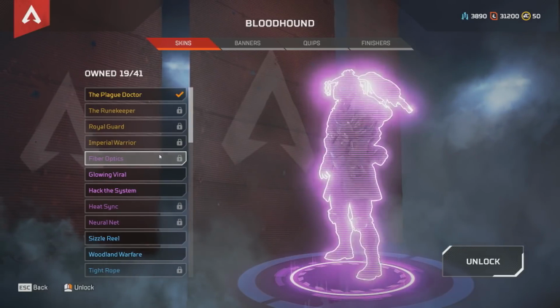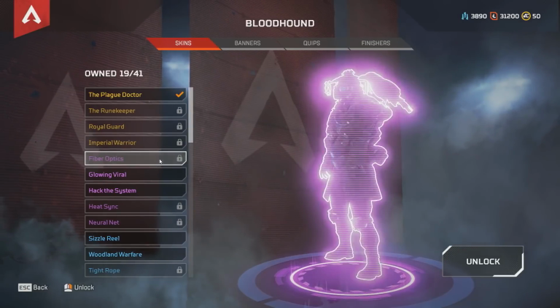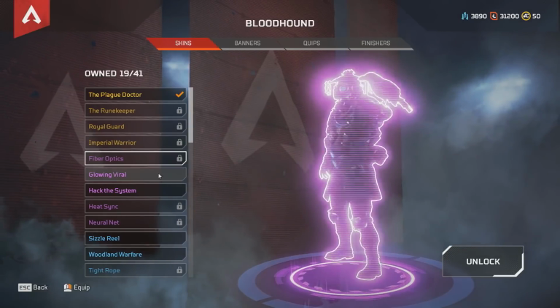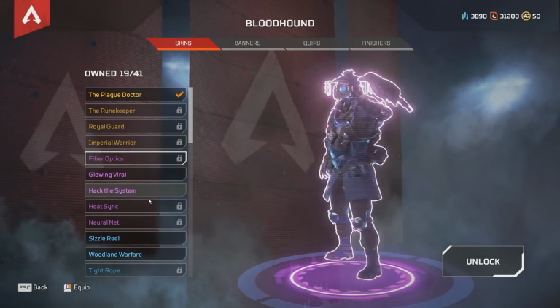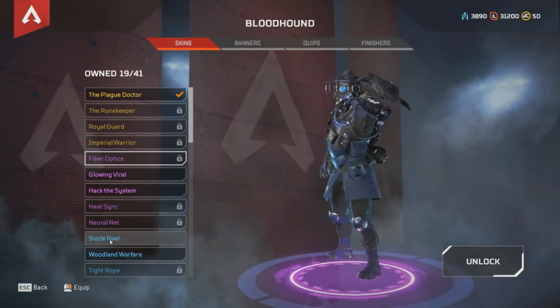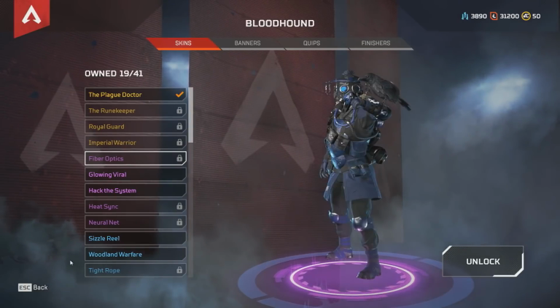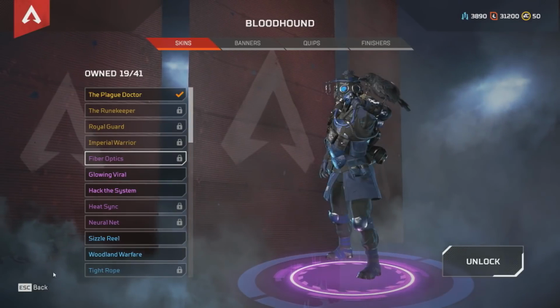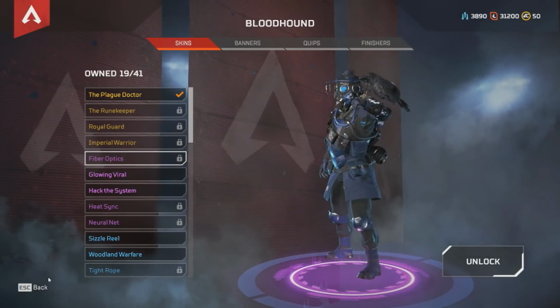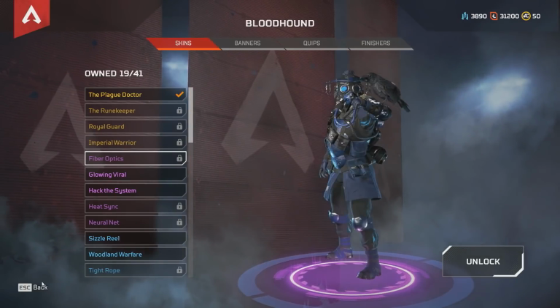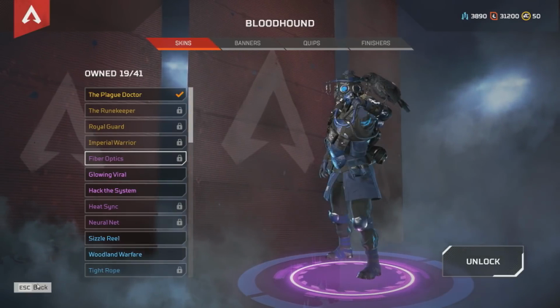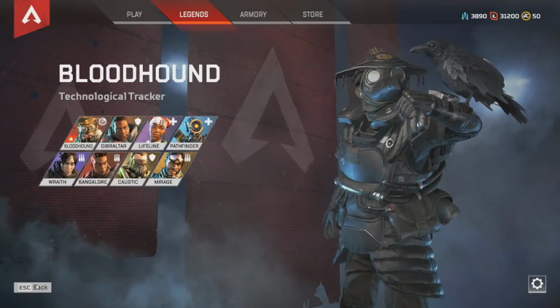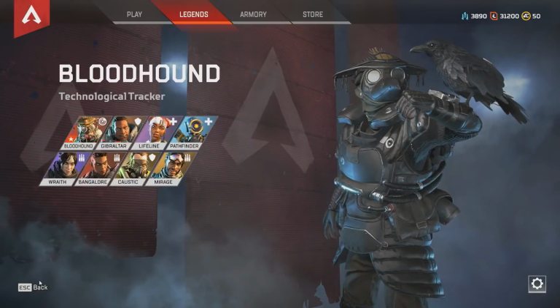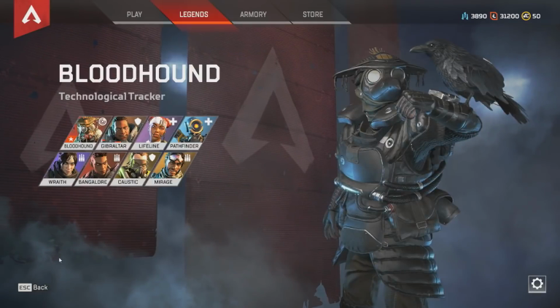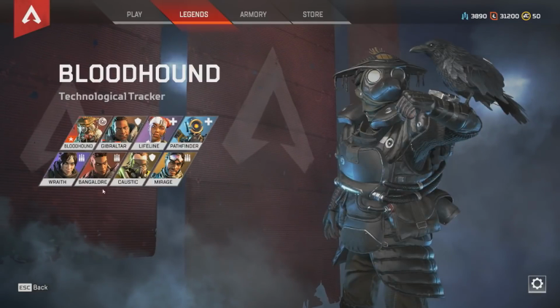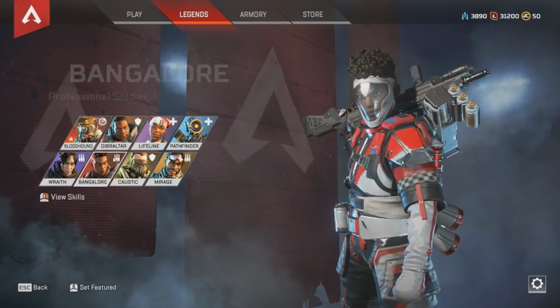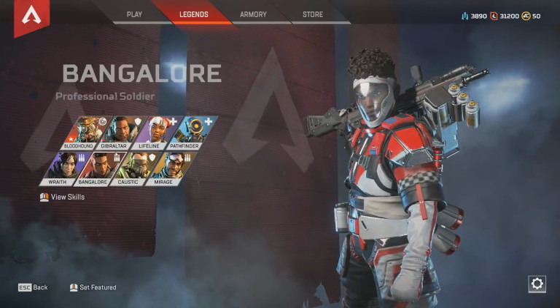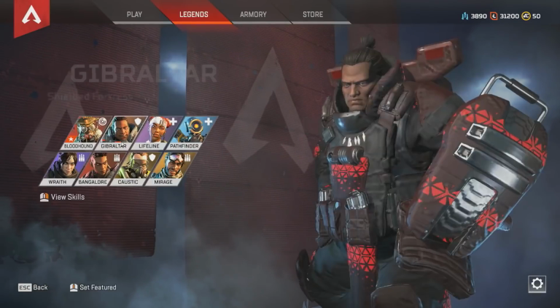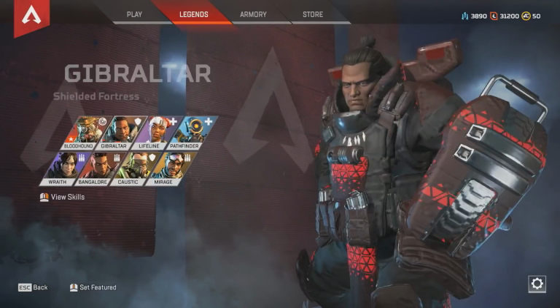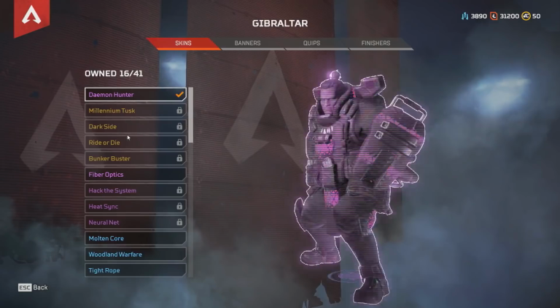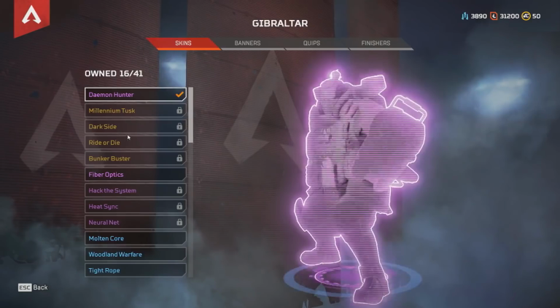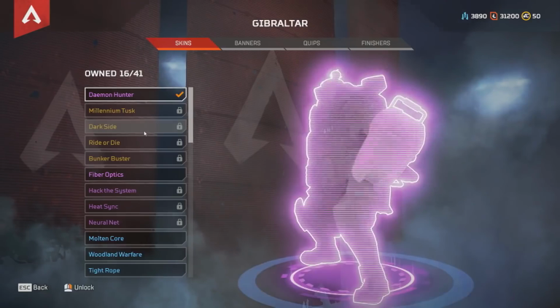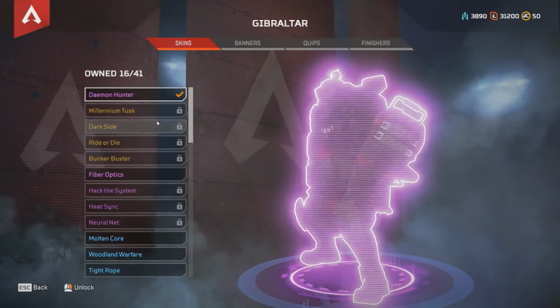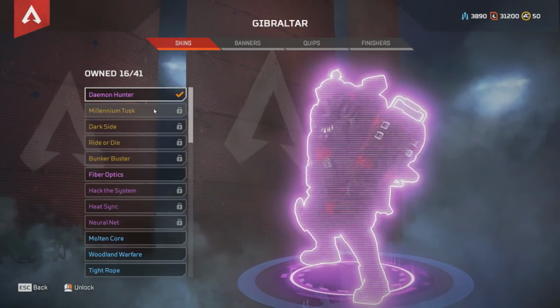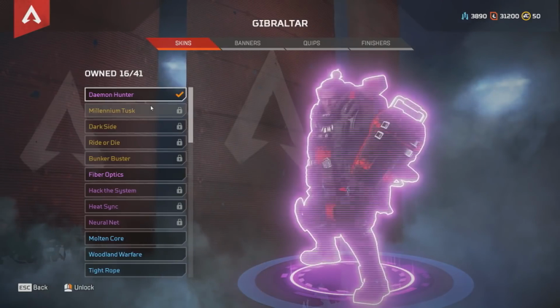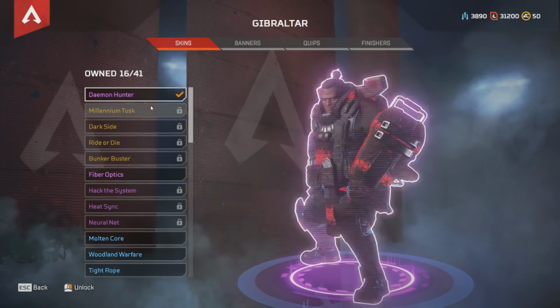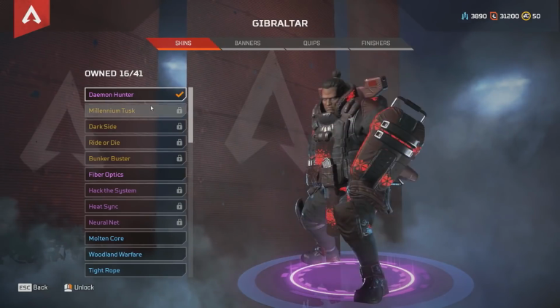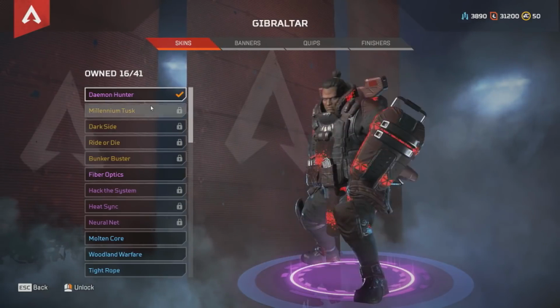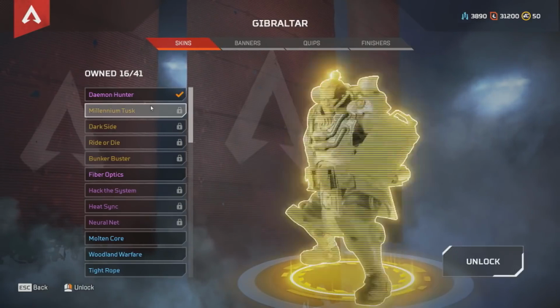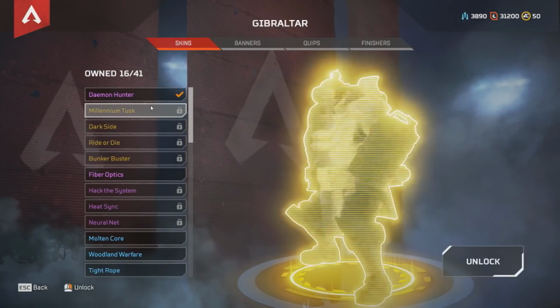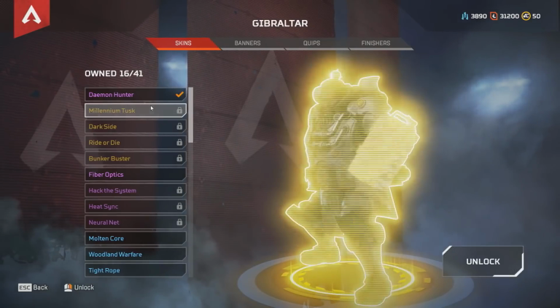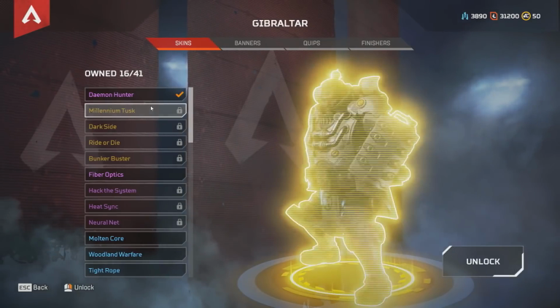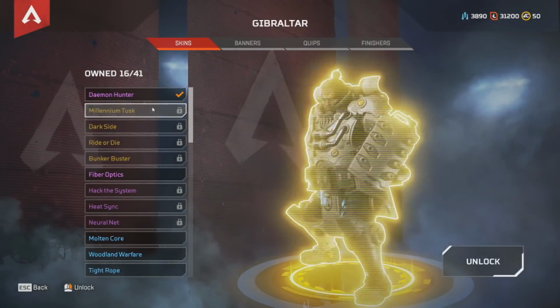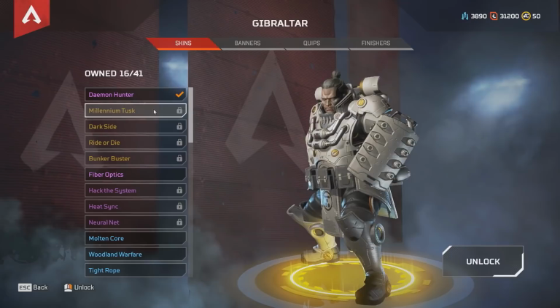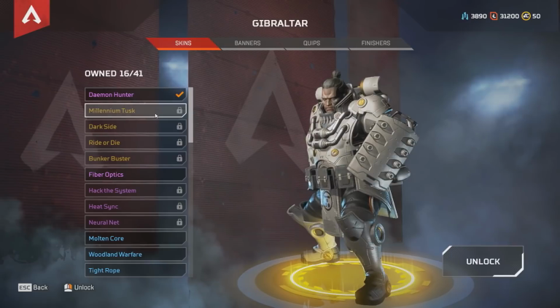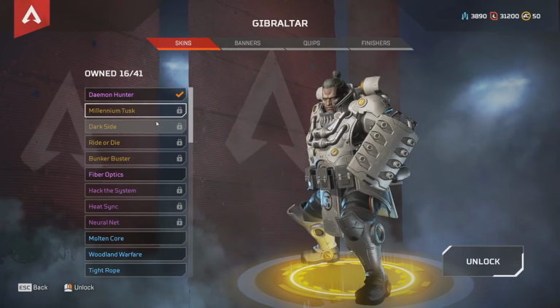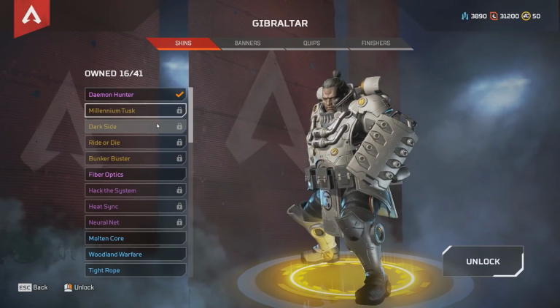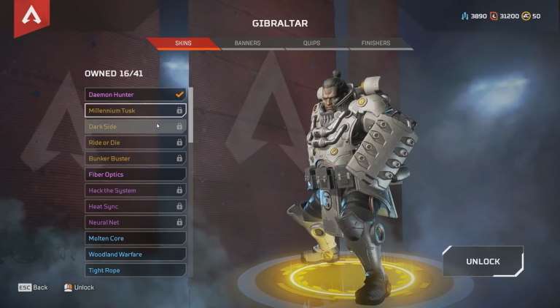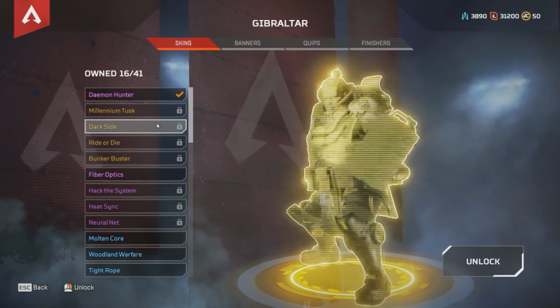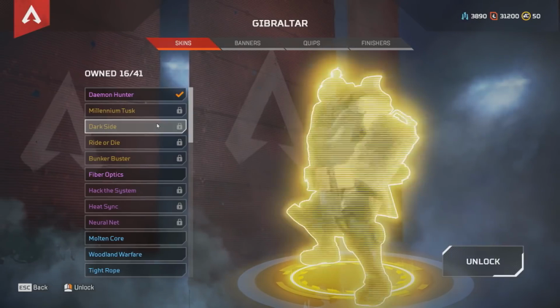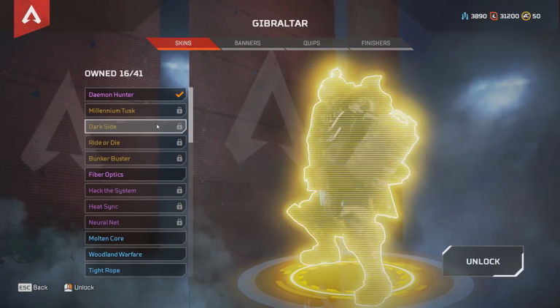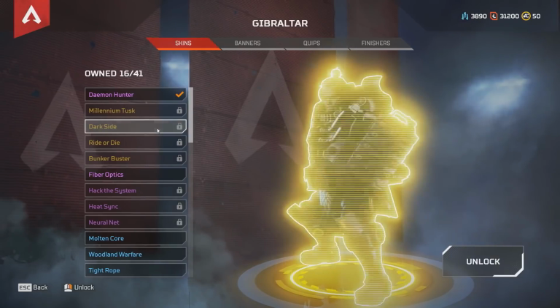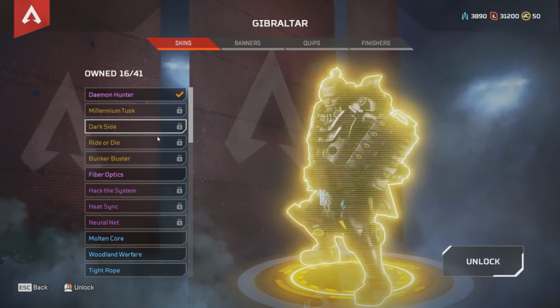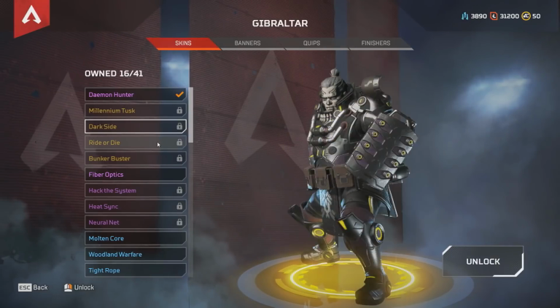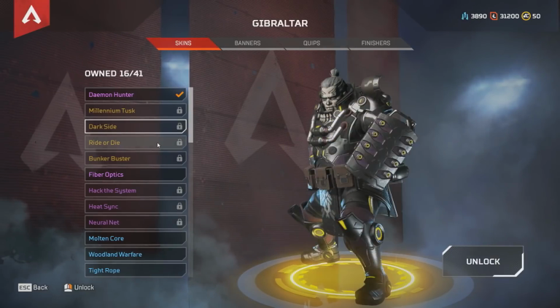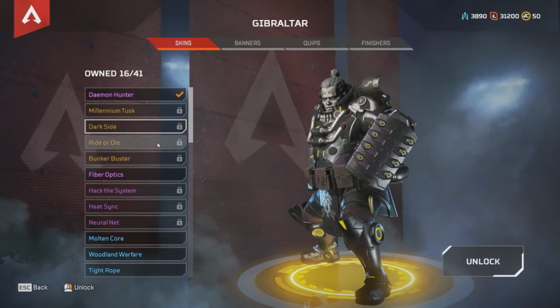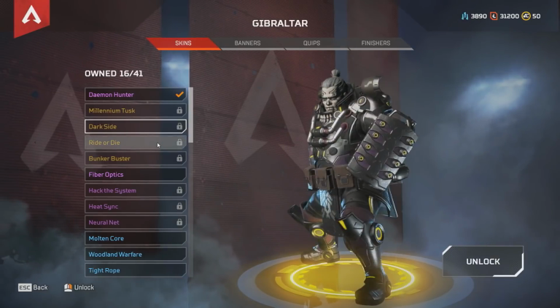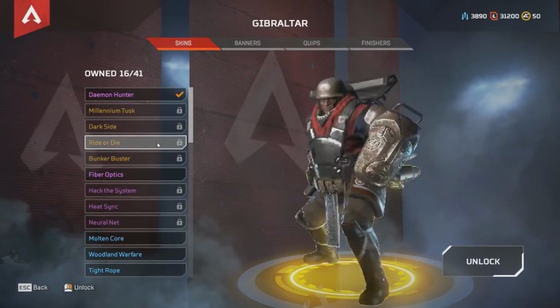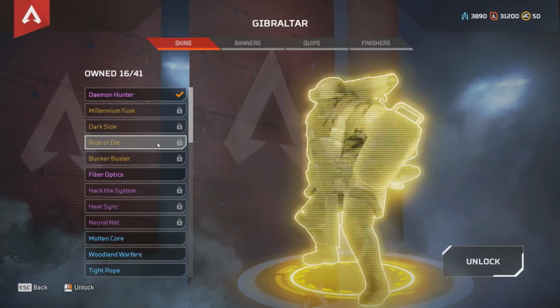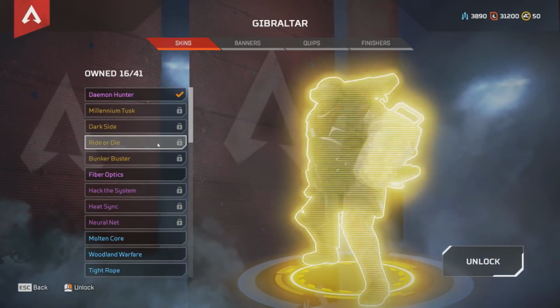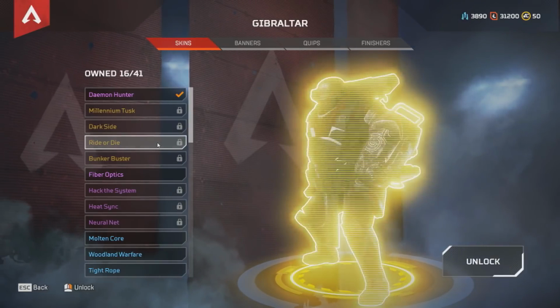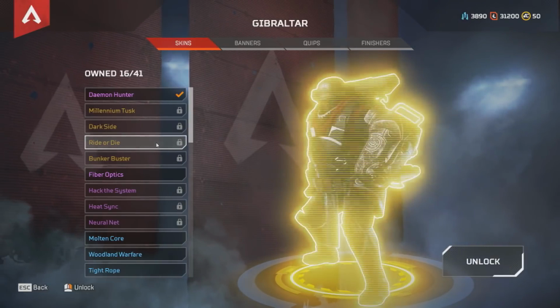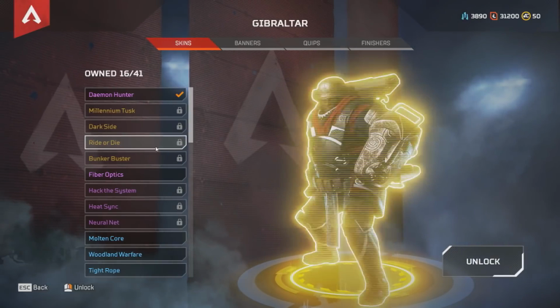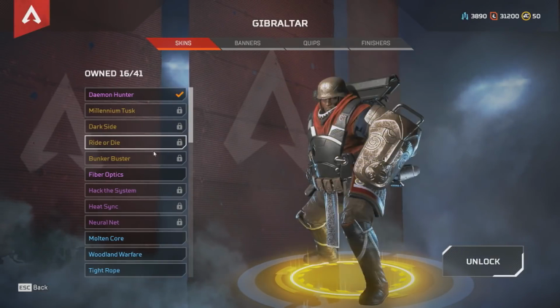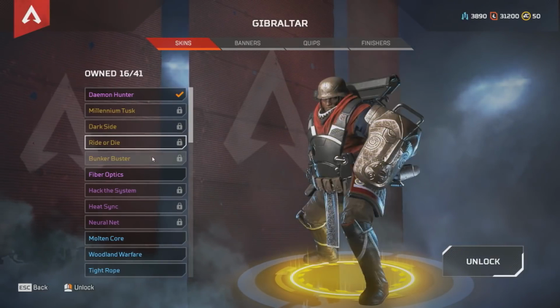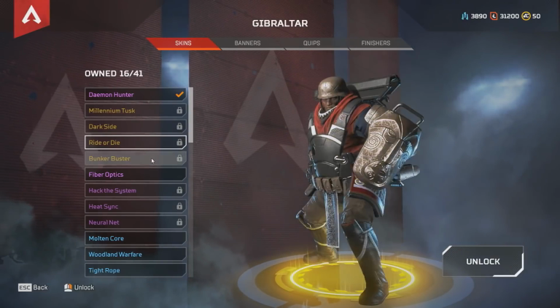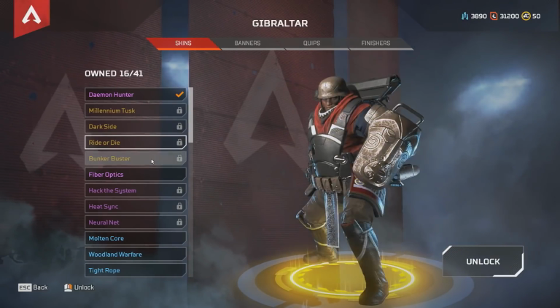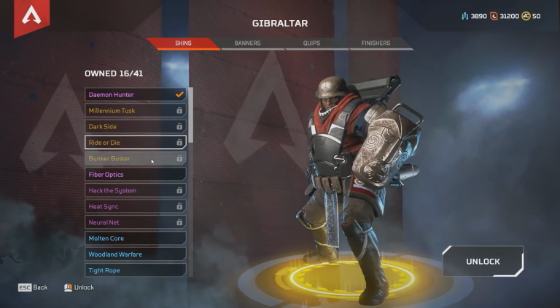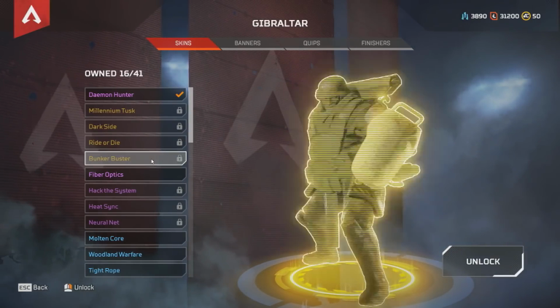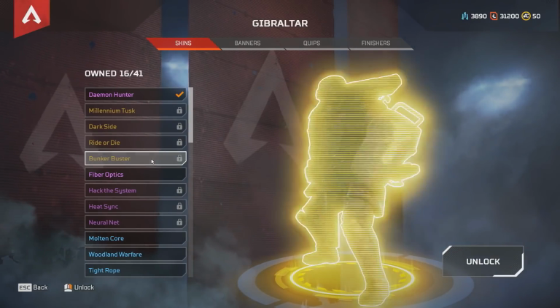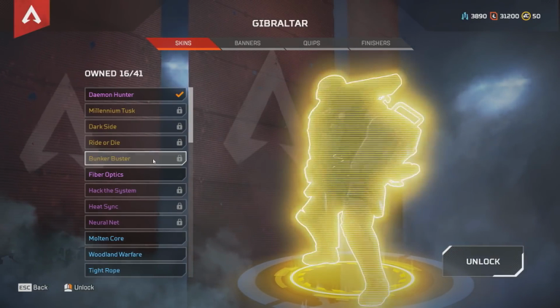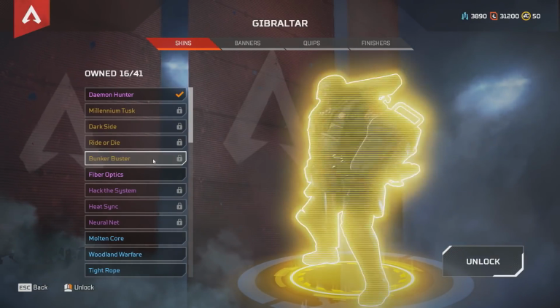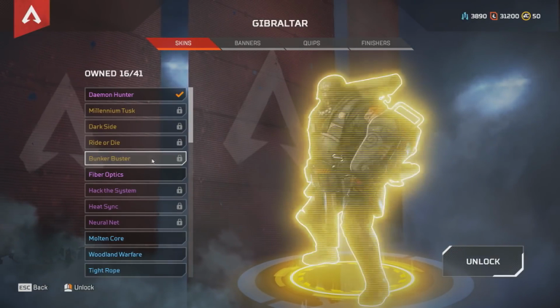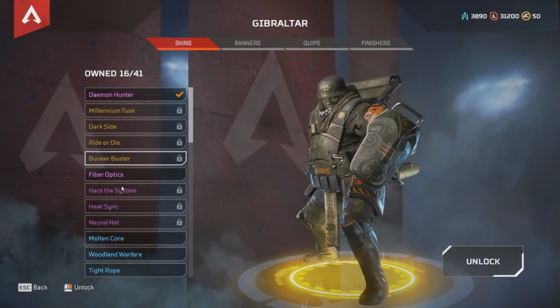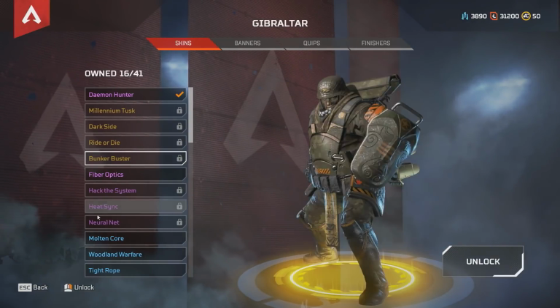There are over 1900 total items with 4 tiers of rarity: Common, Rare, Epic, and Legendary.